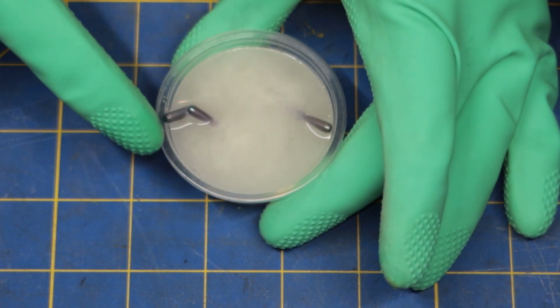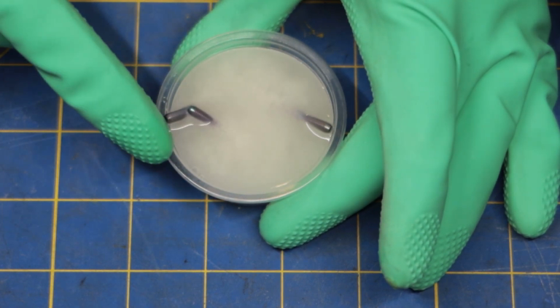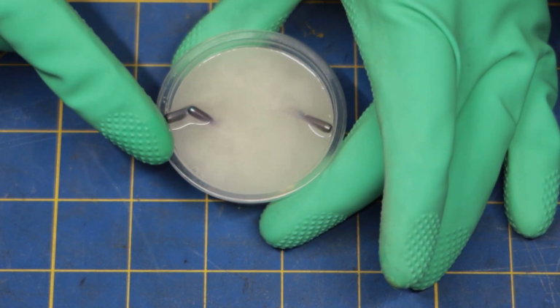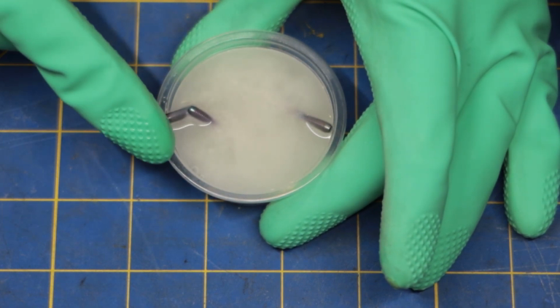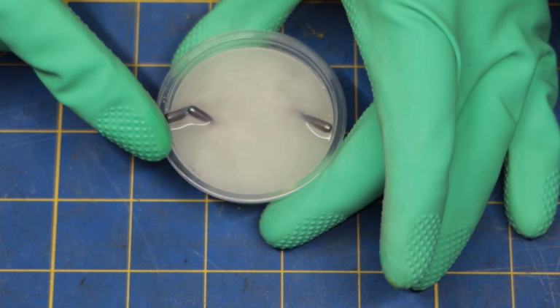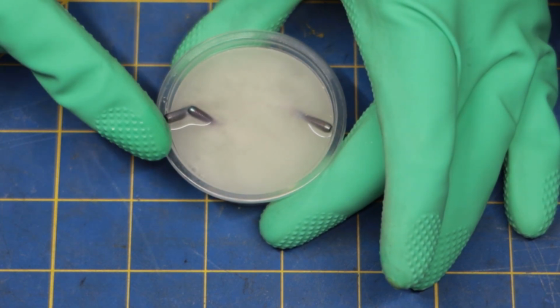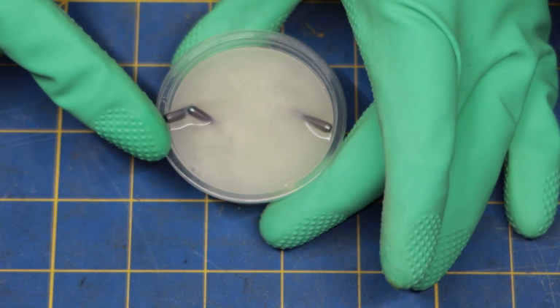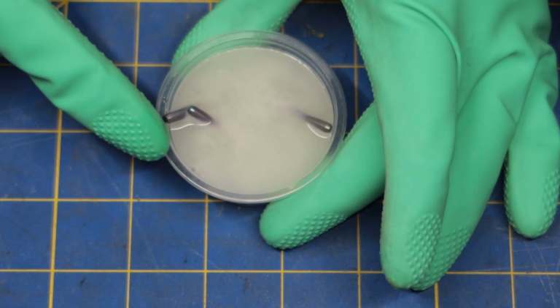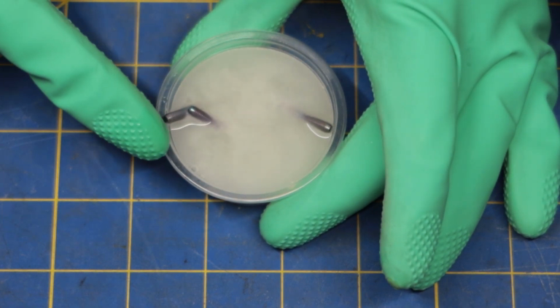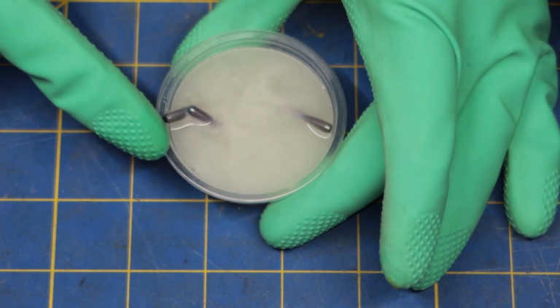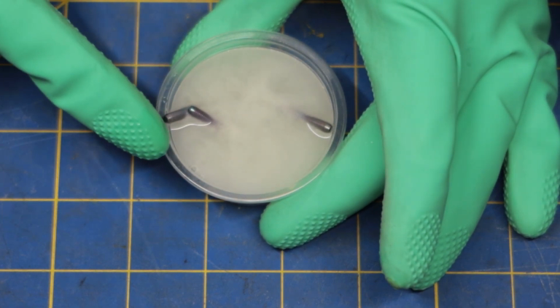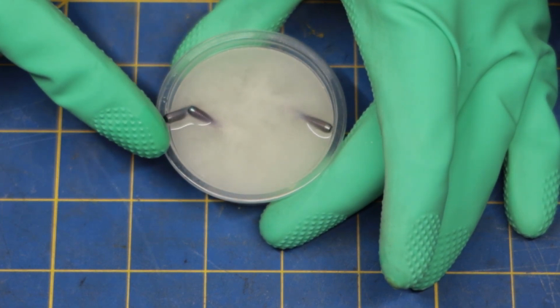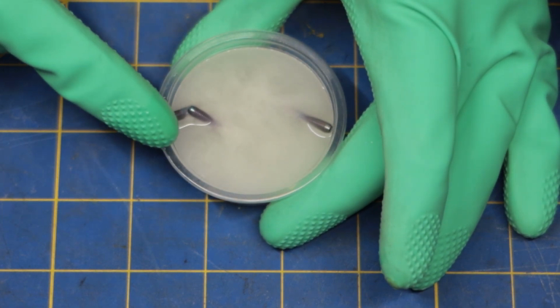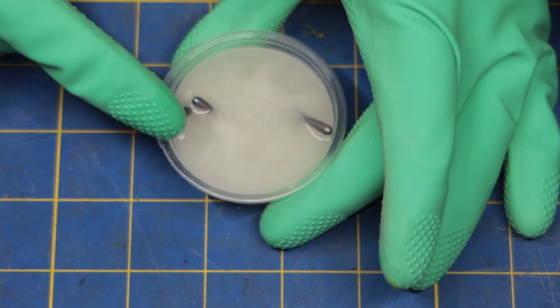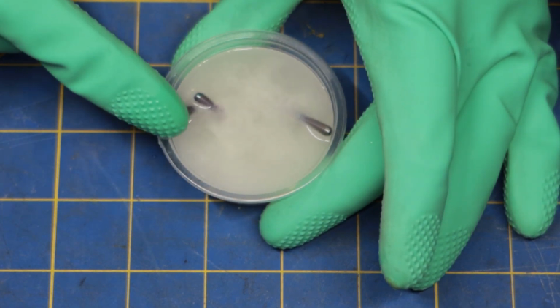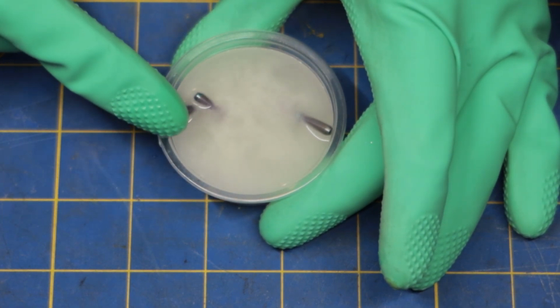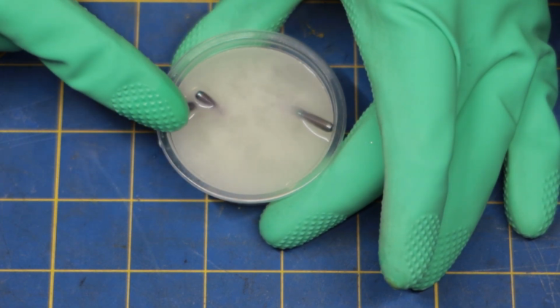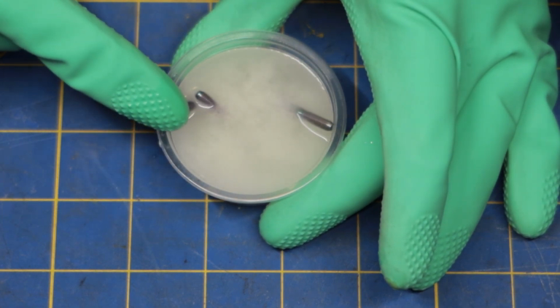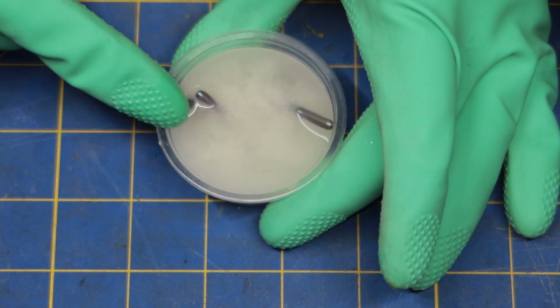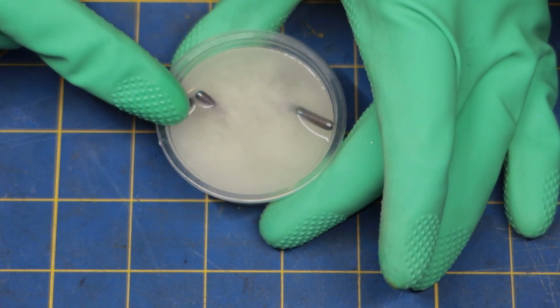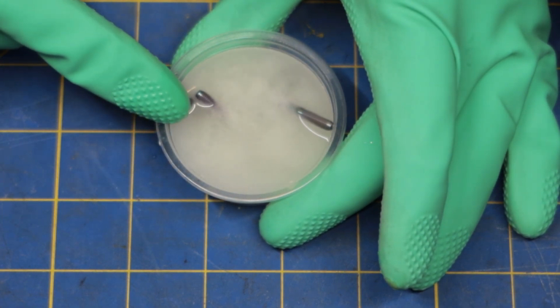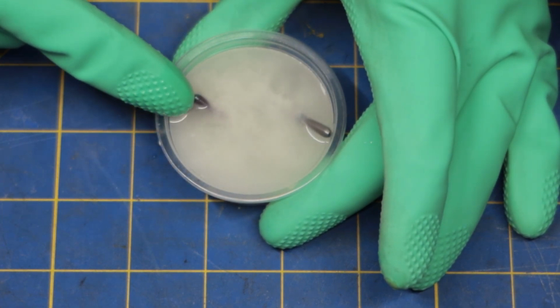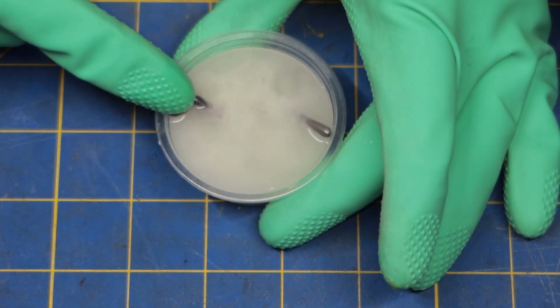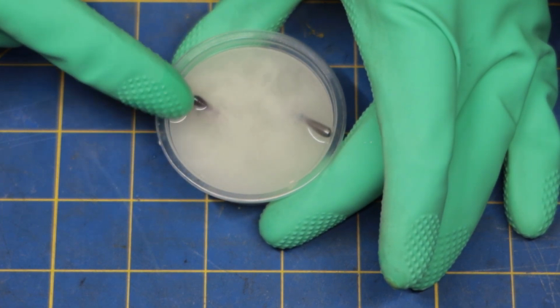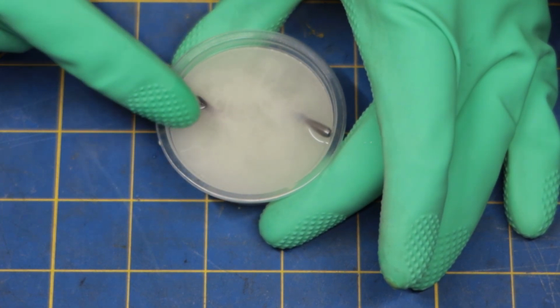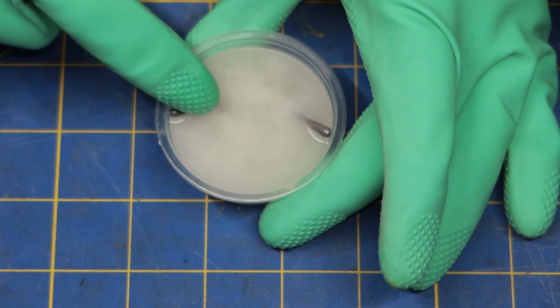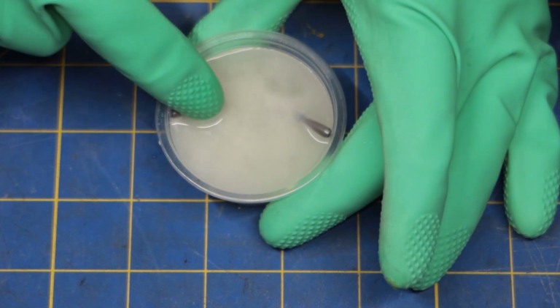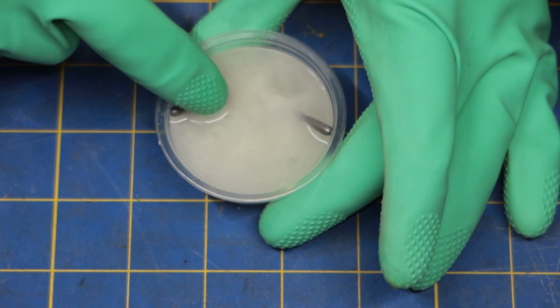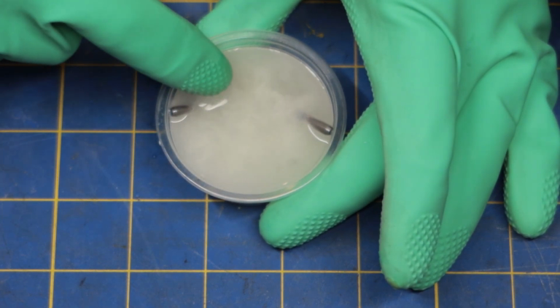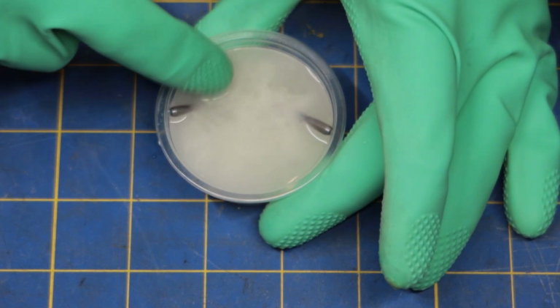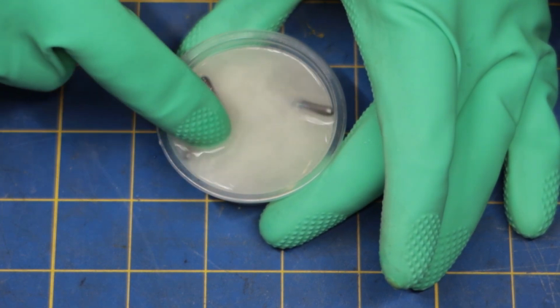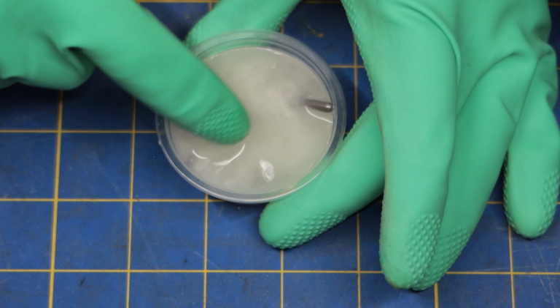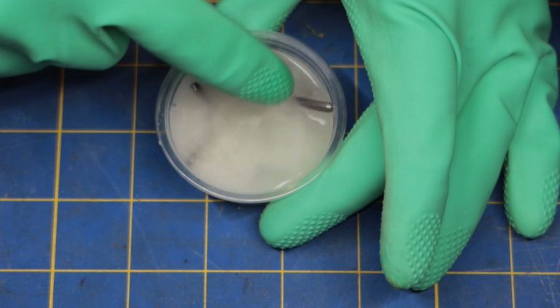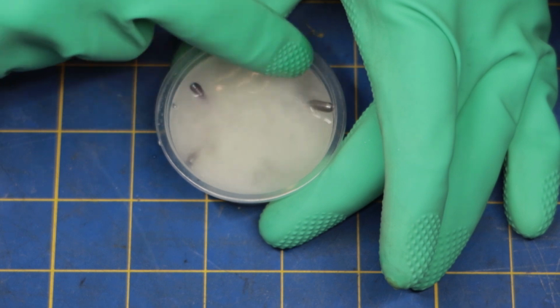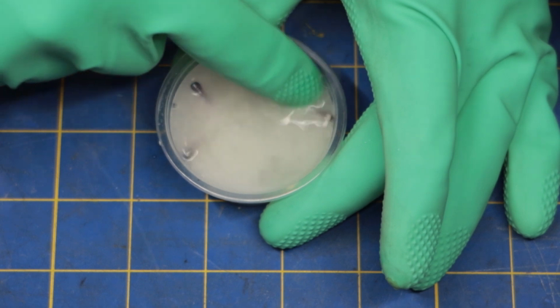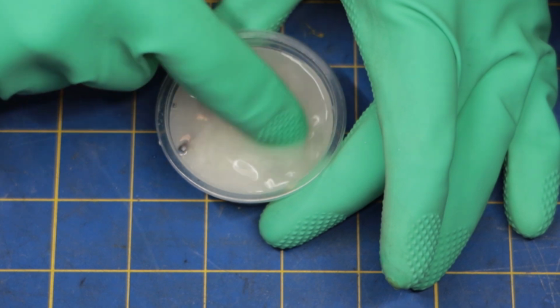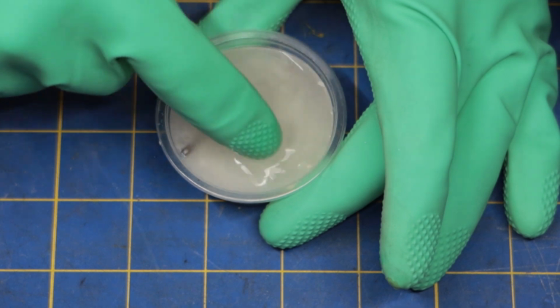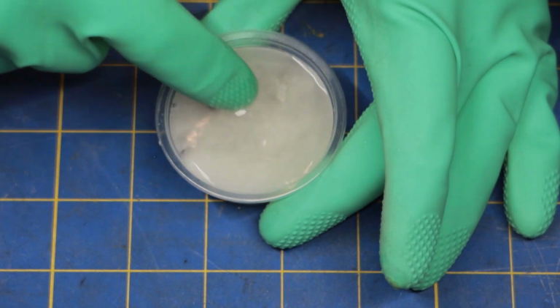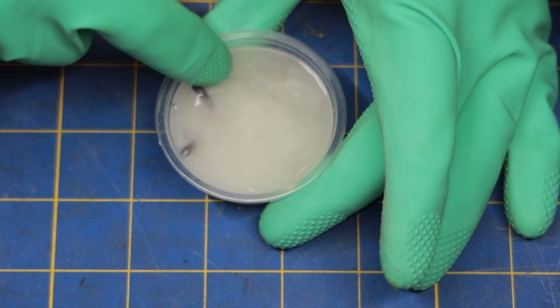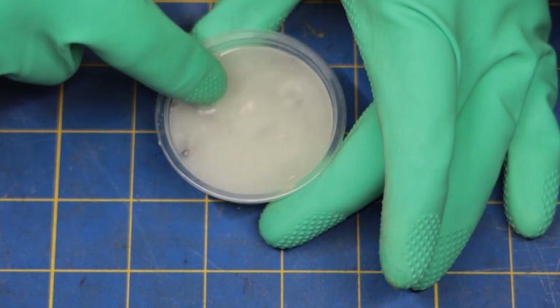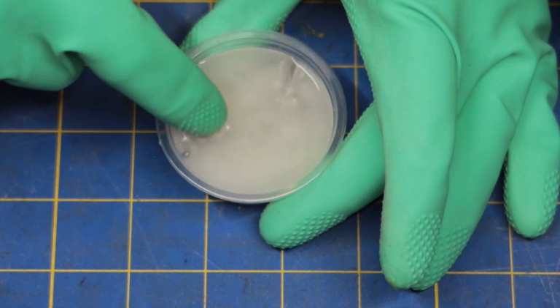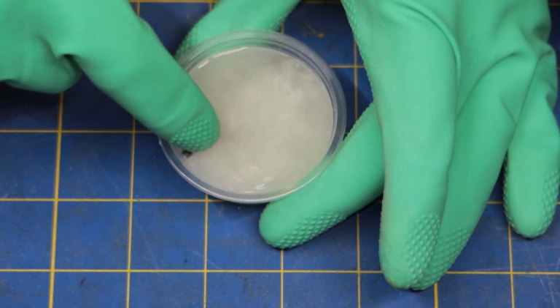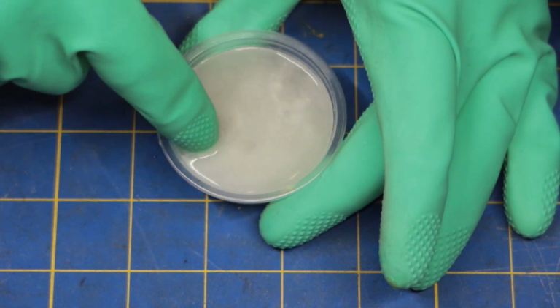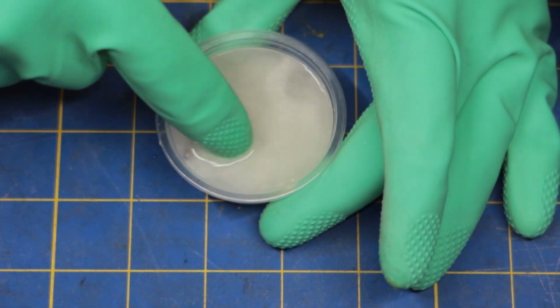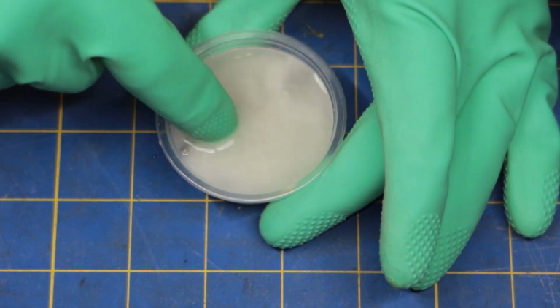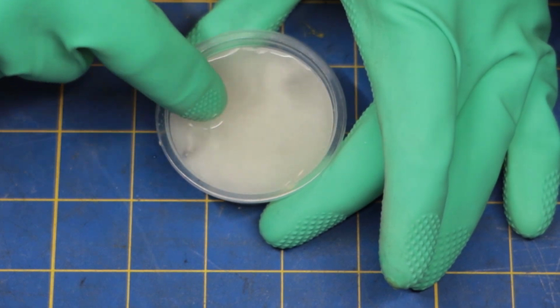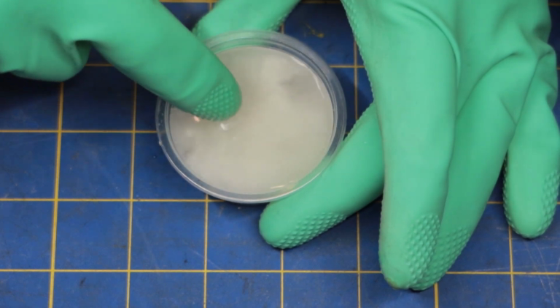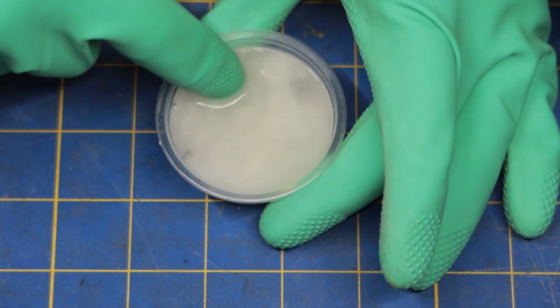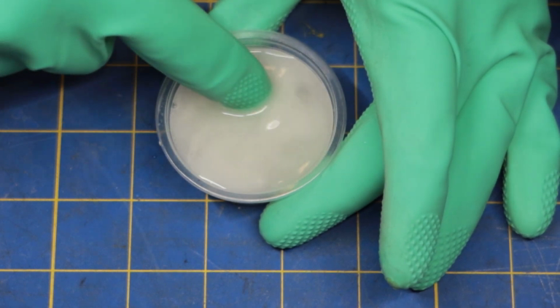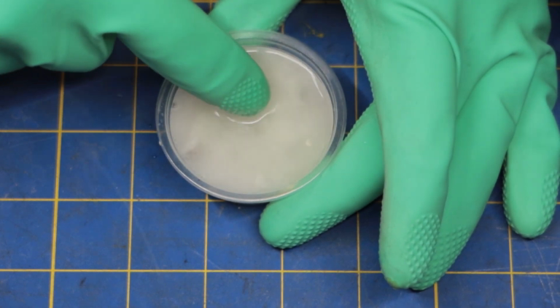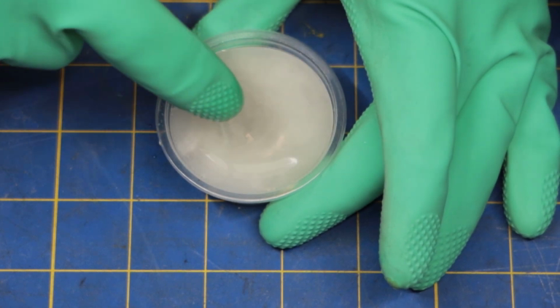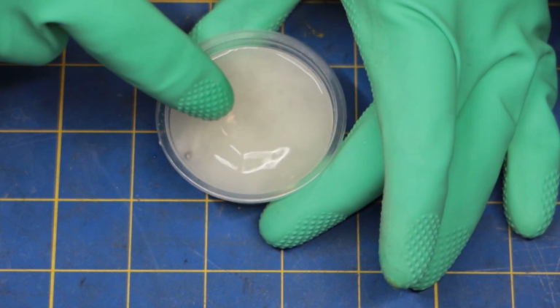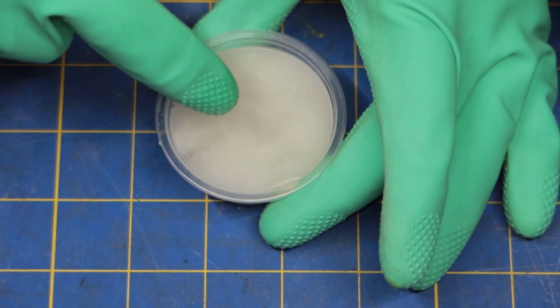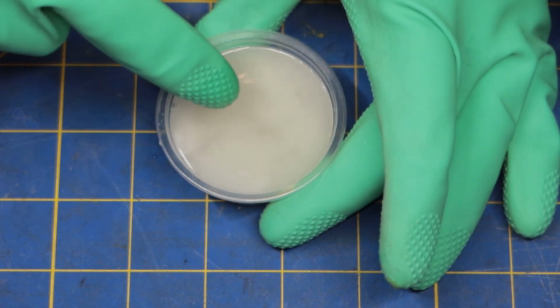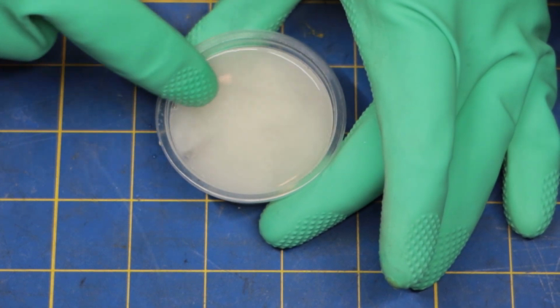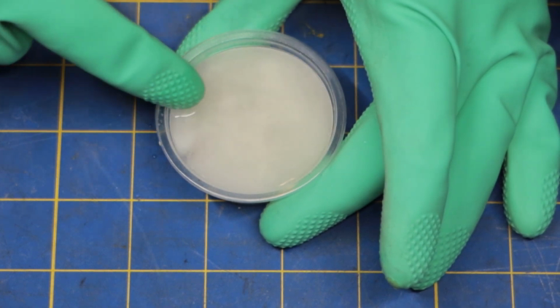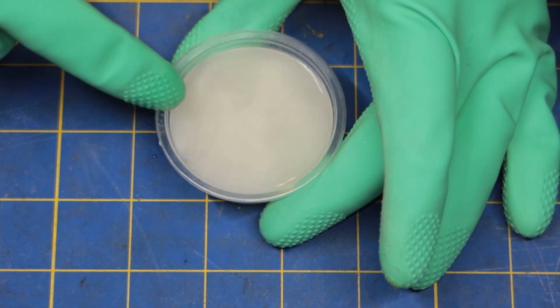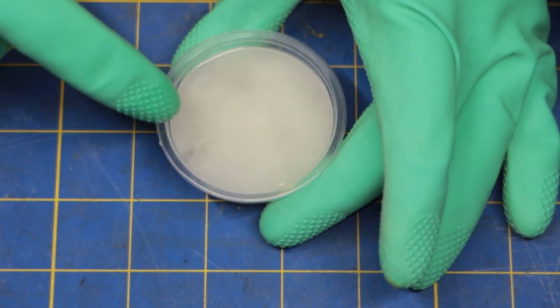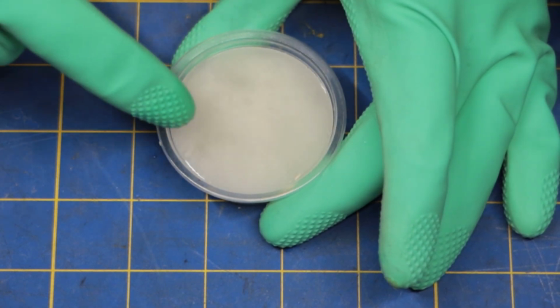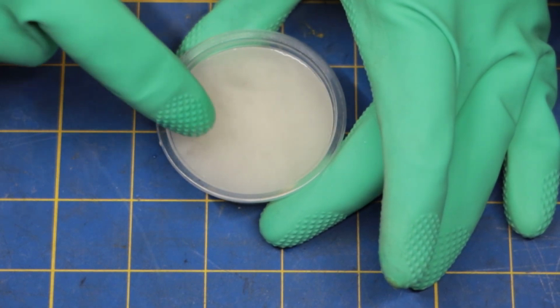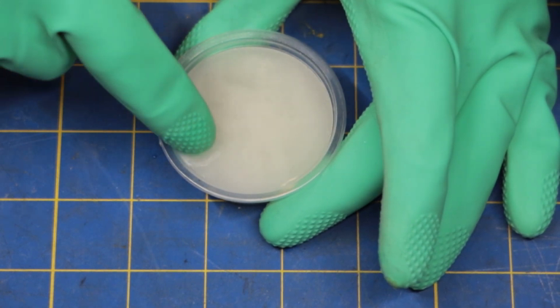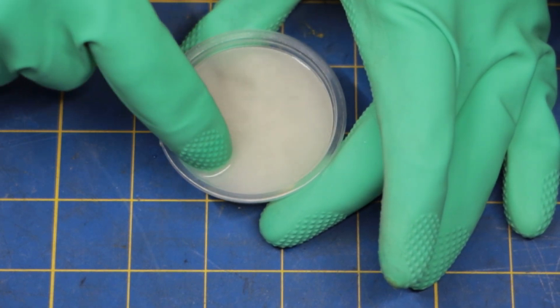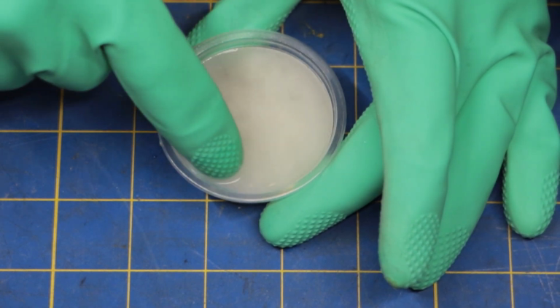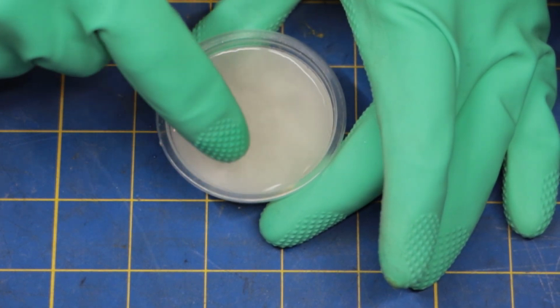Just letting it sit in the acid for about 30 seconds to a minute is enough to completely remove the anodizing.